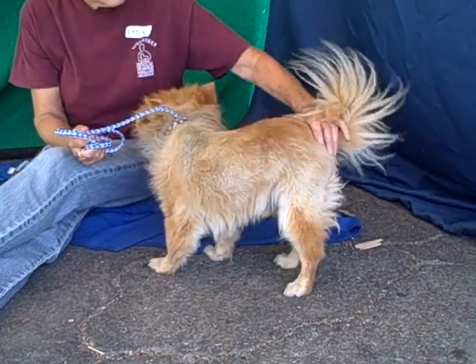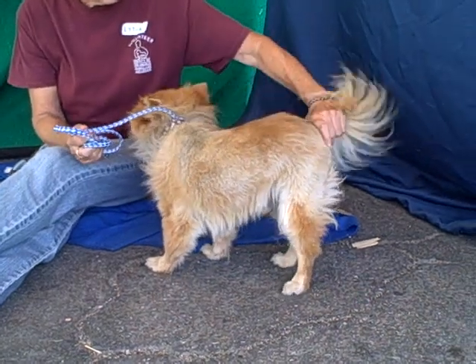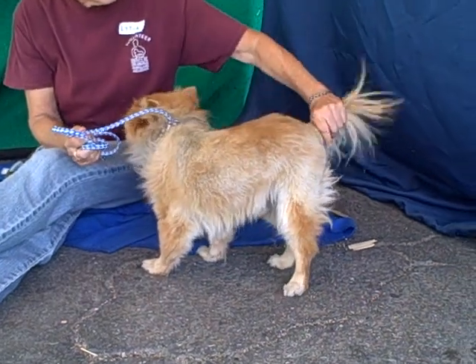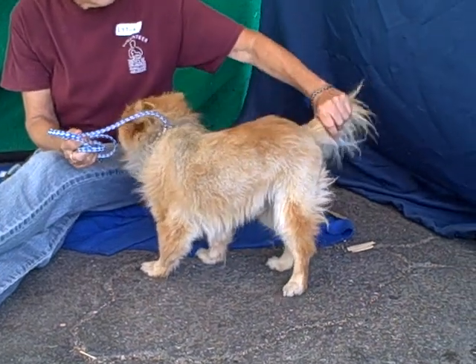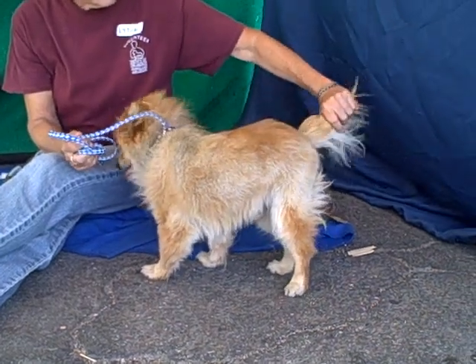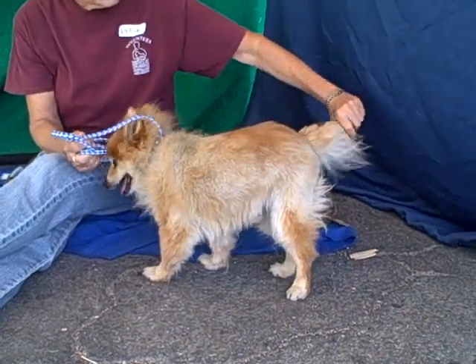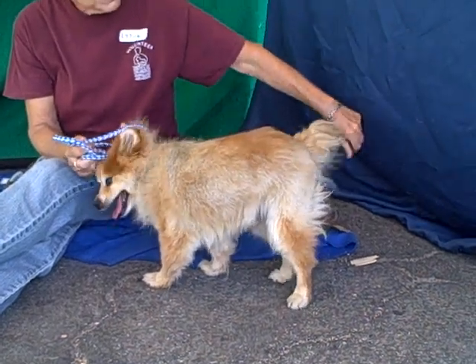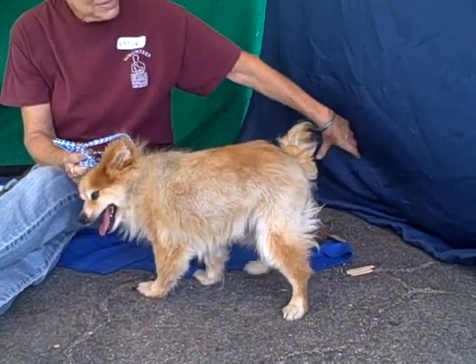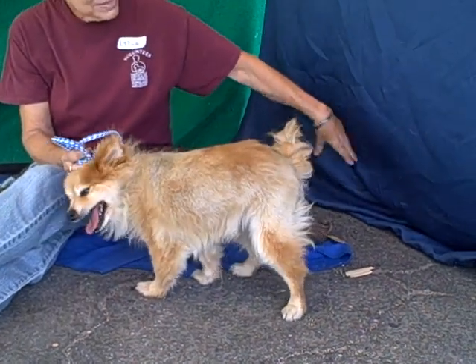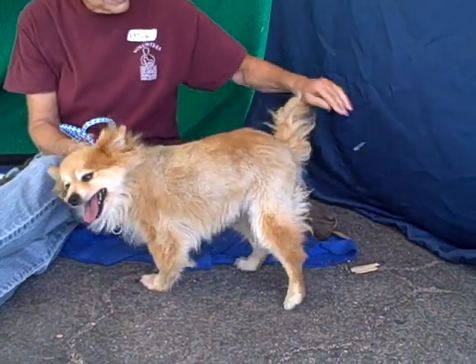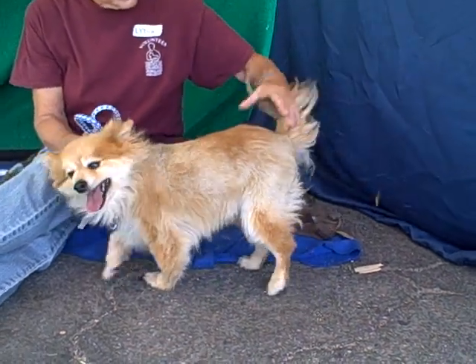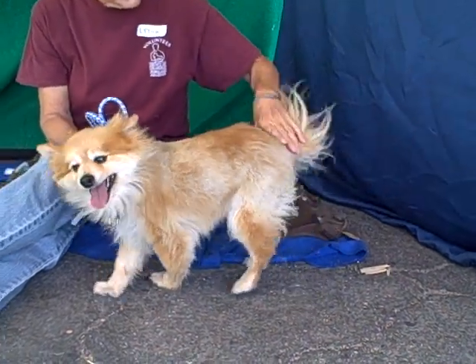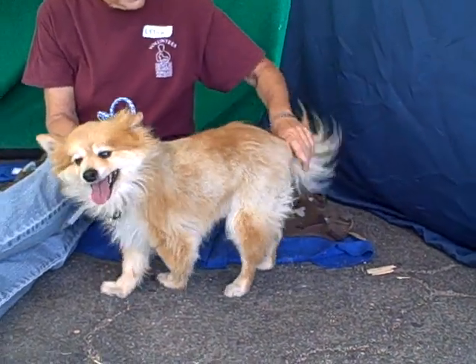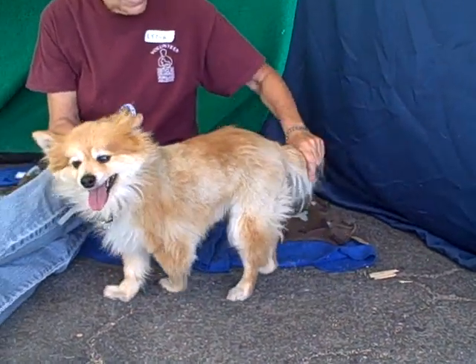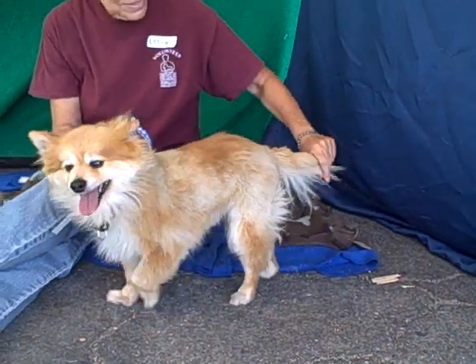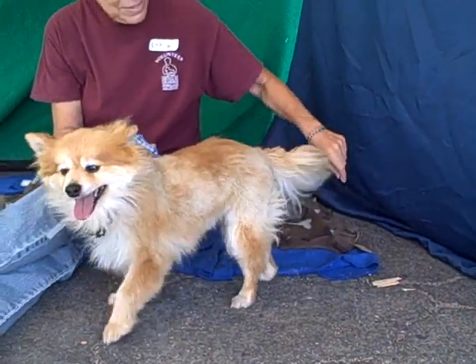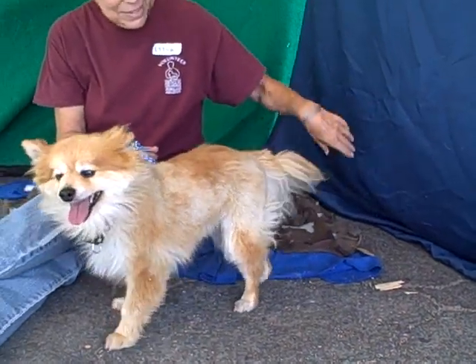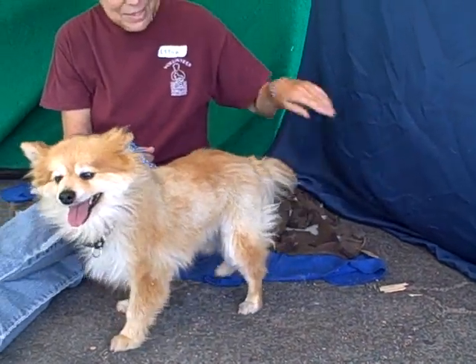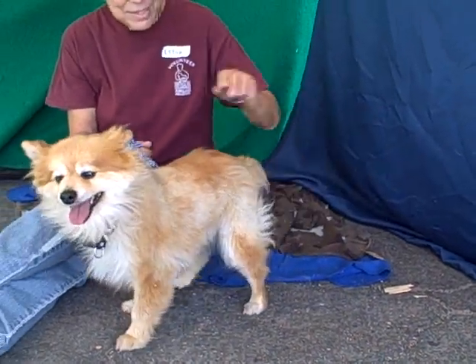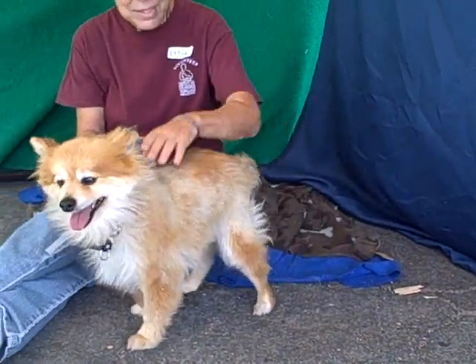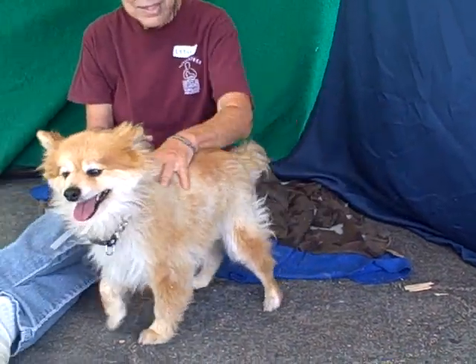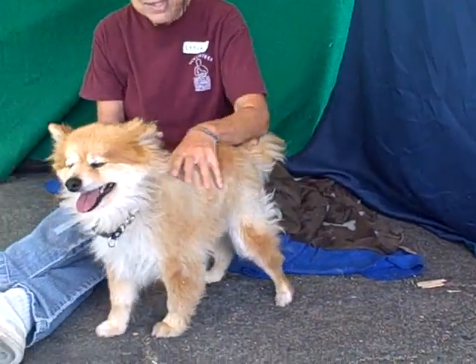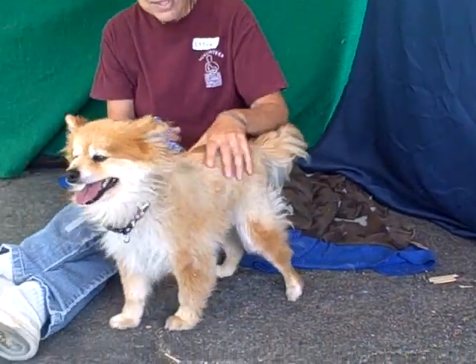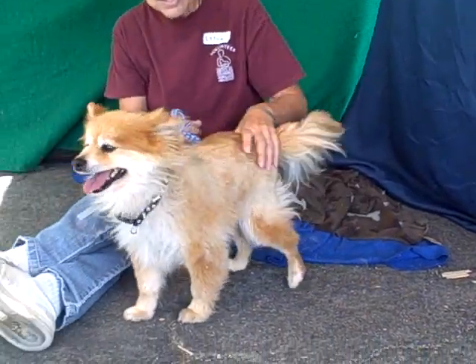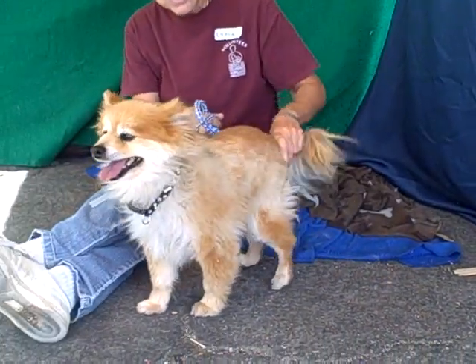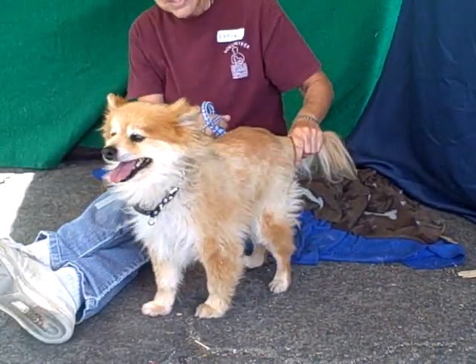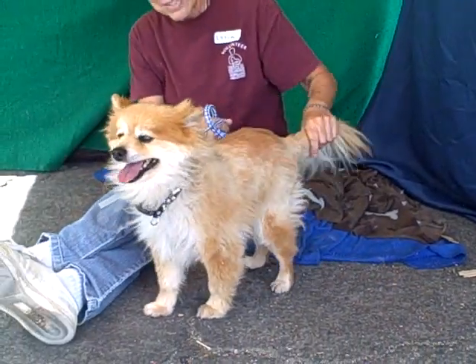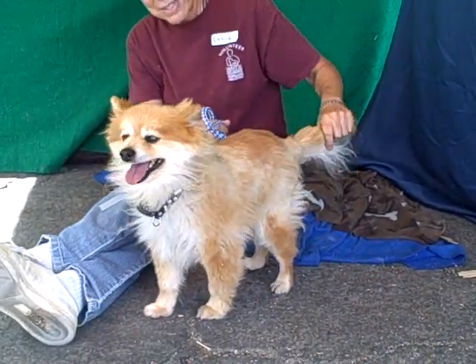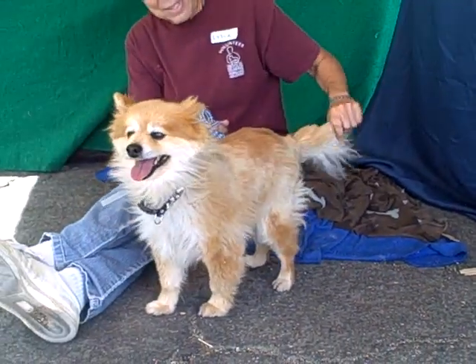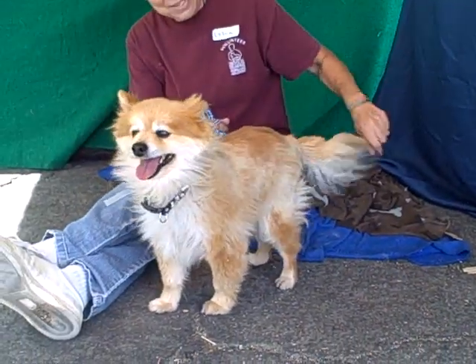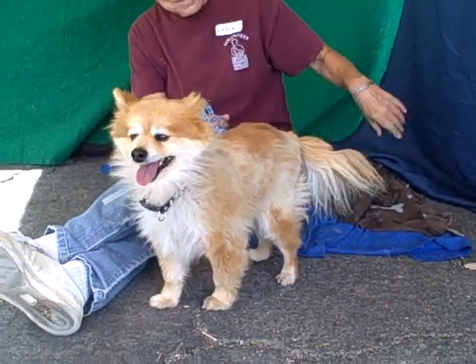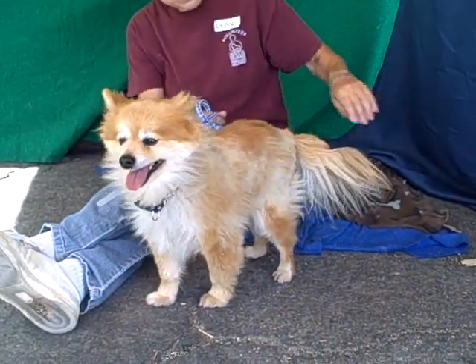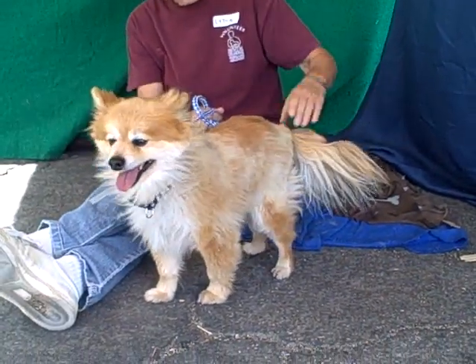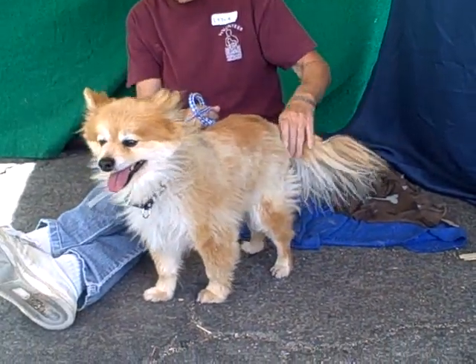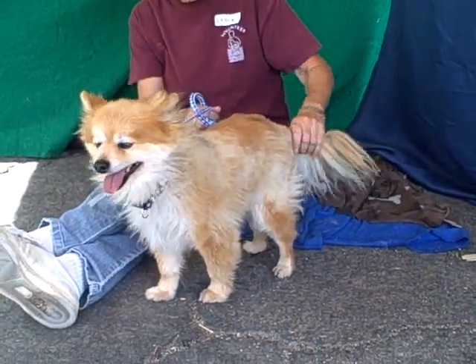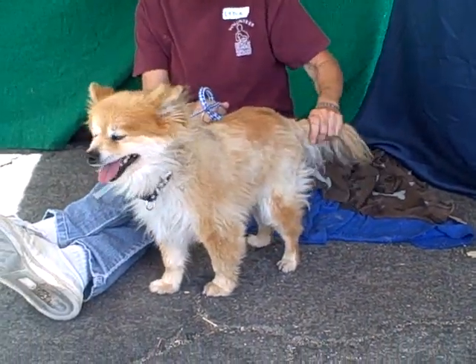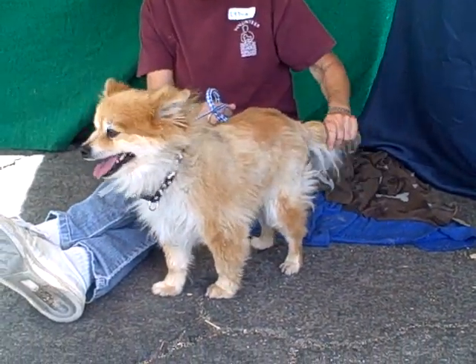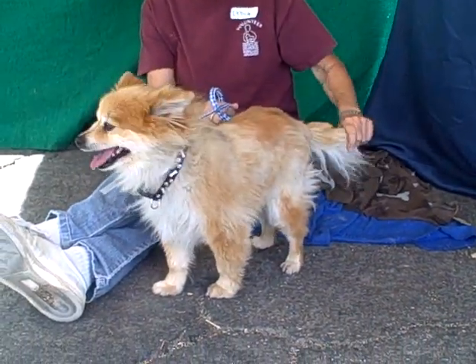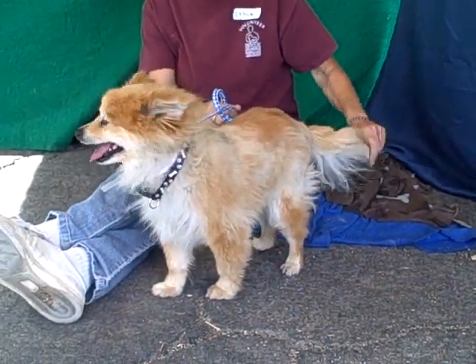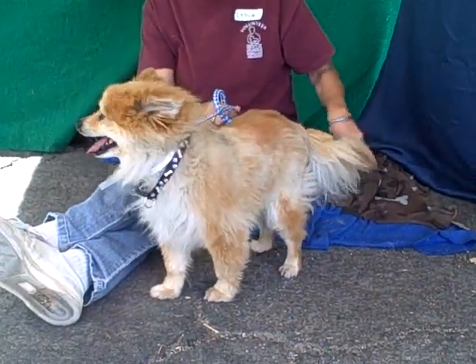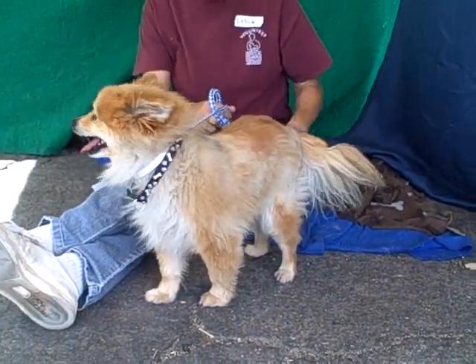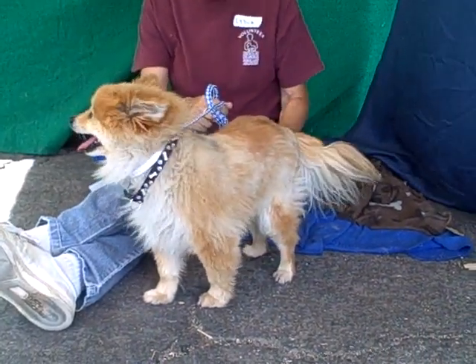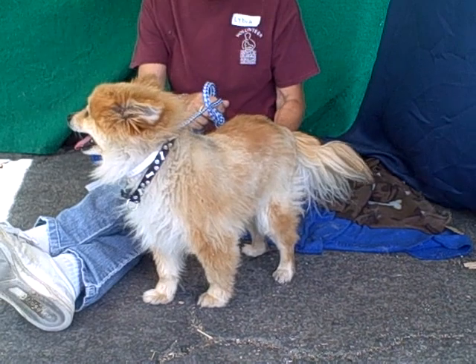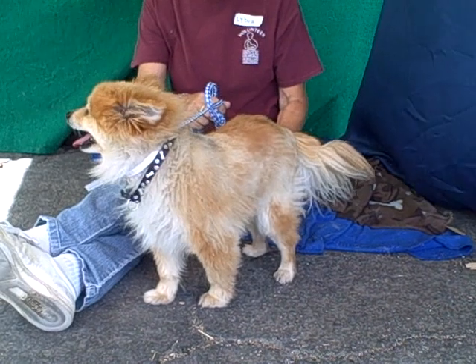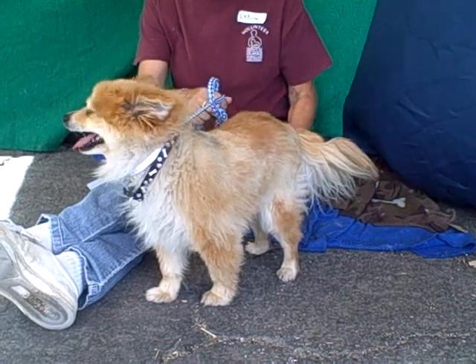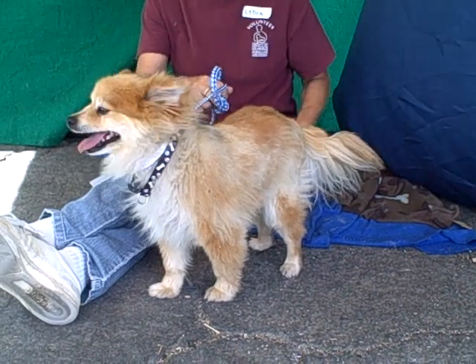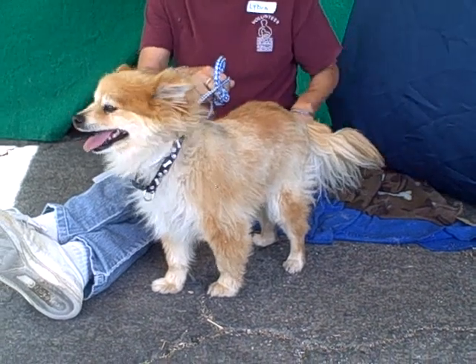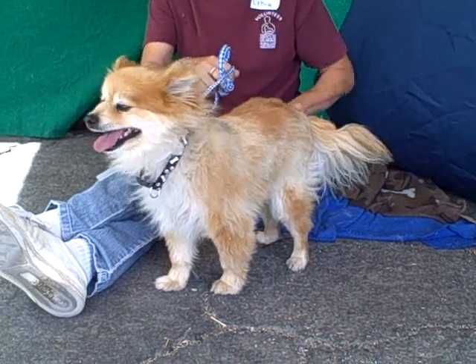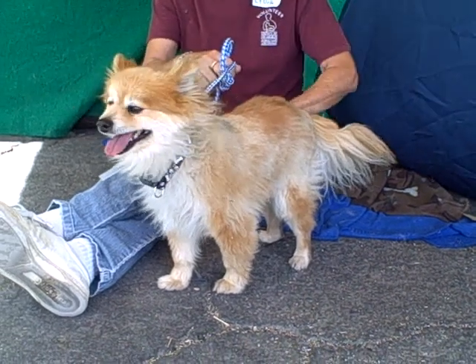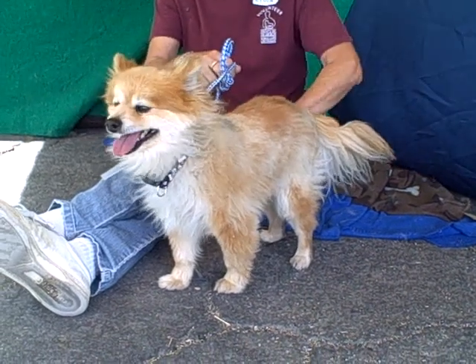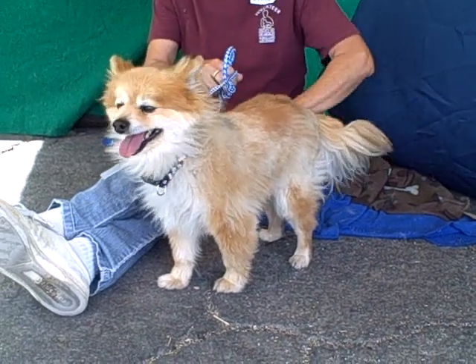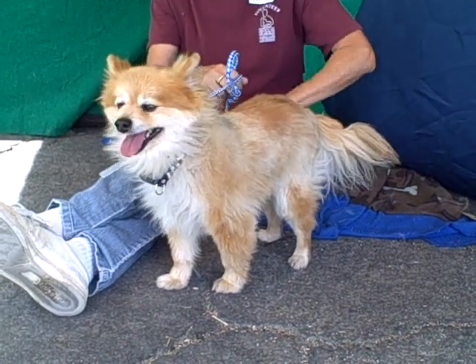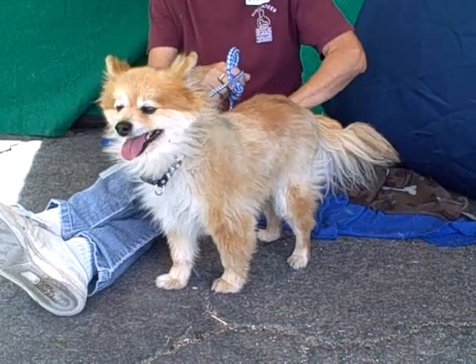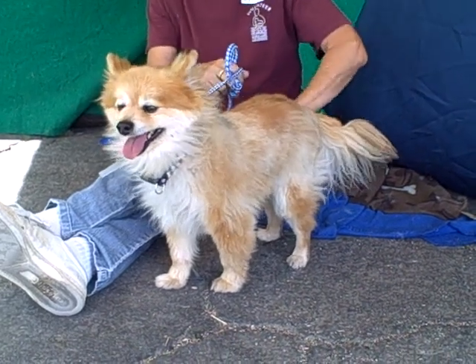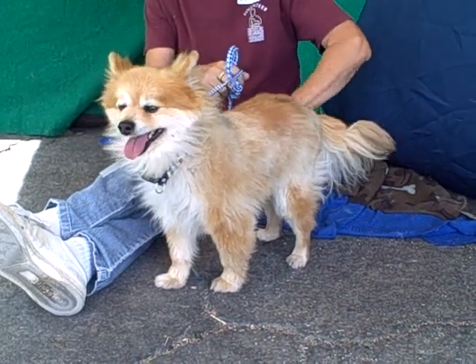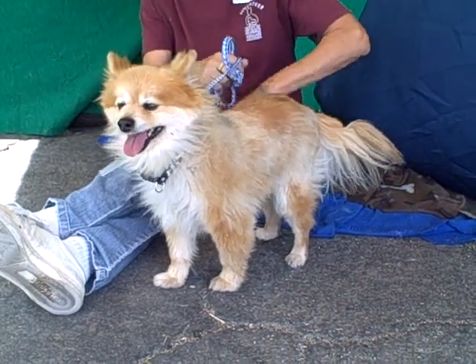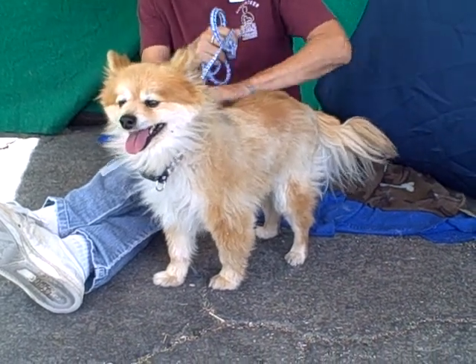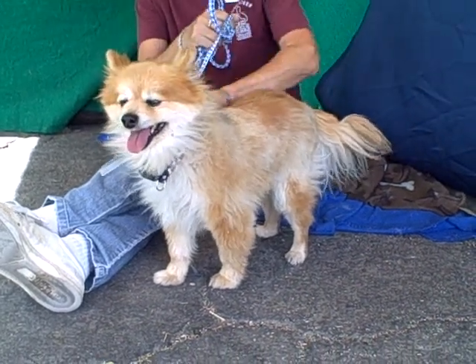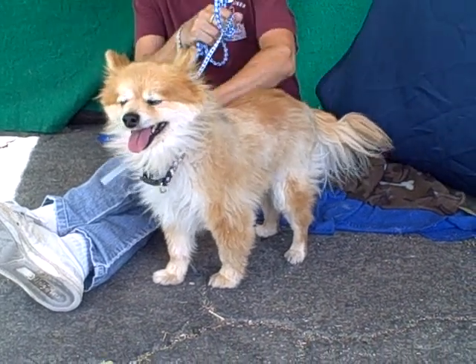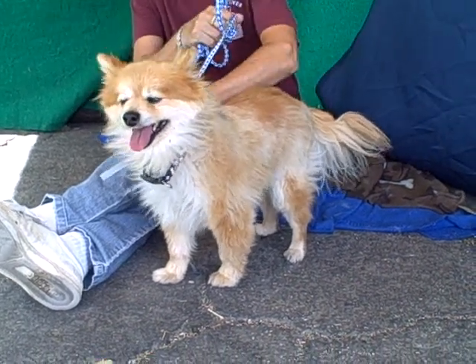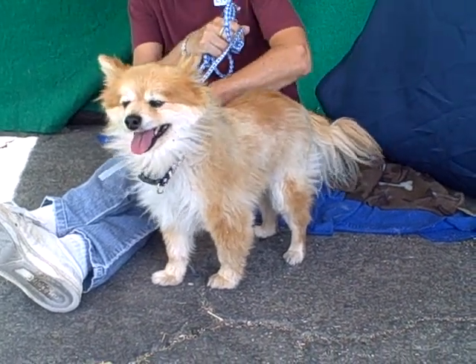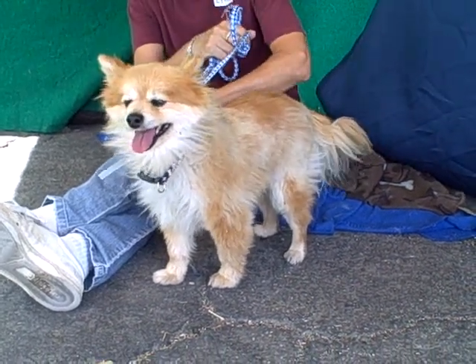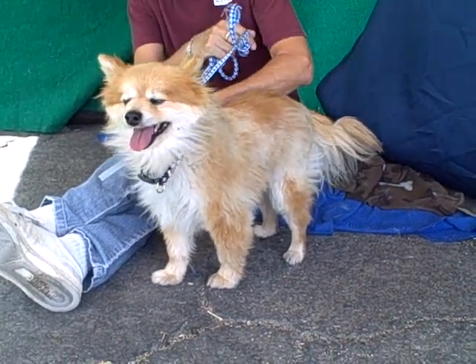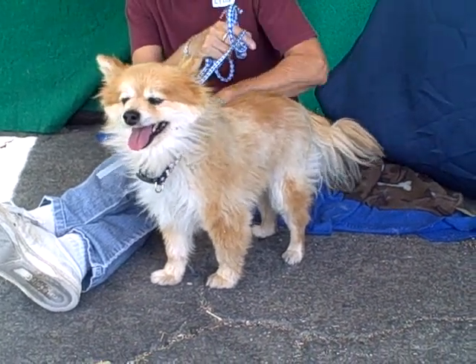All right, we have London here who's going to show you all the things that he knows. Ready, London?